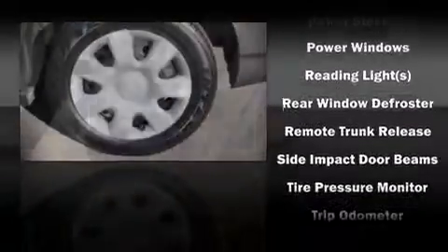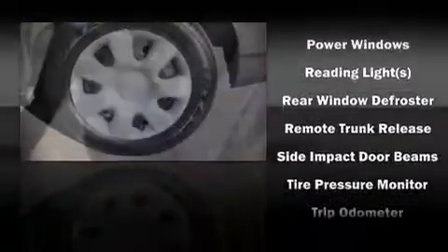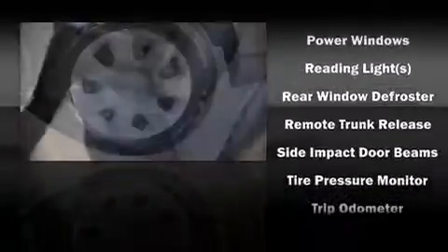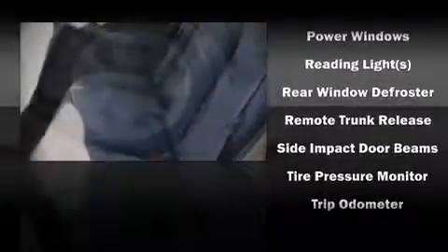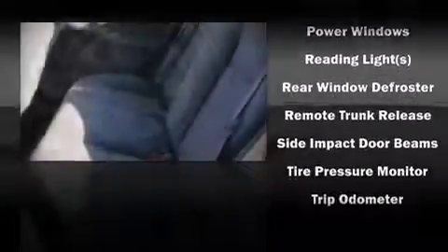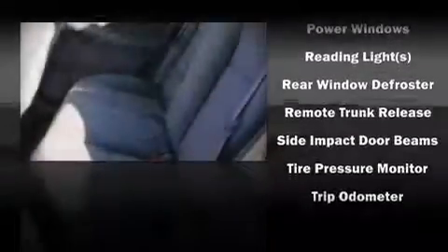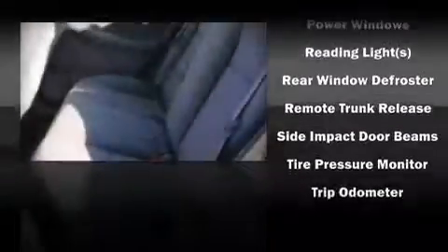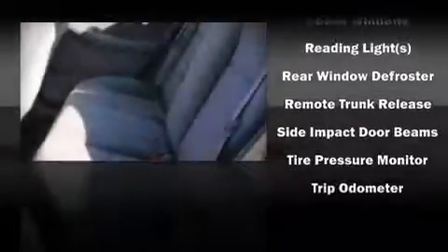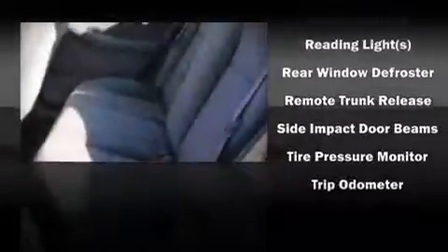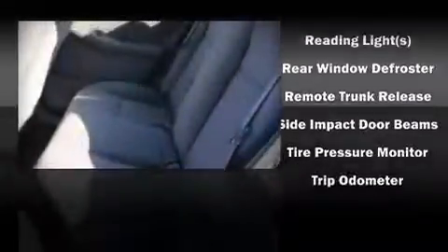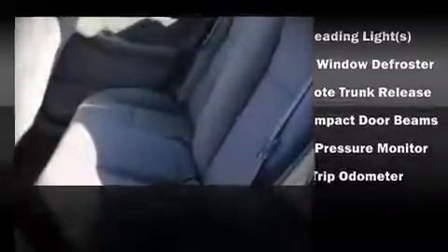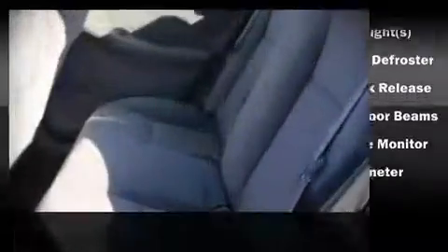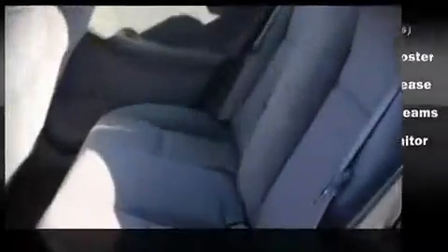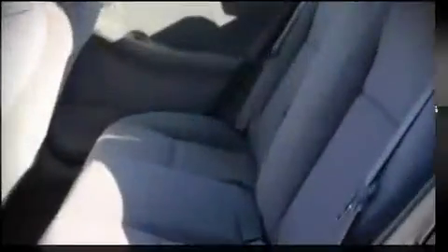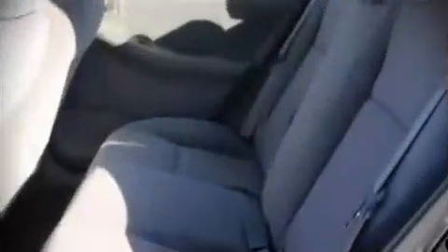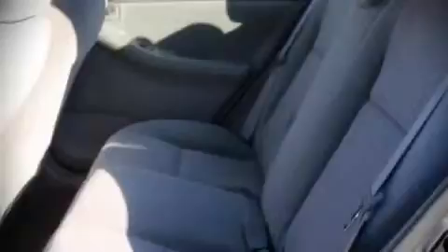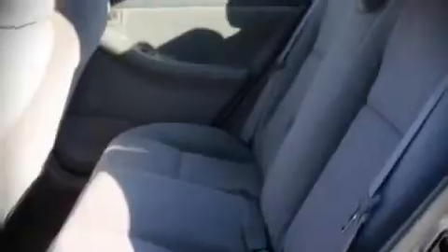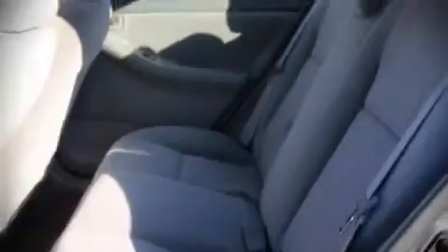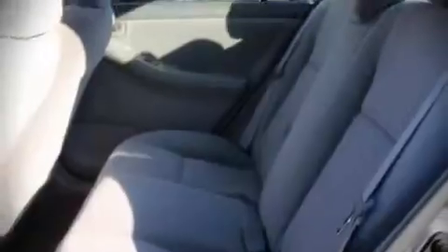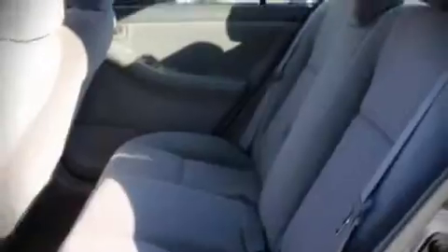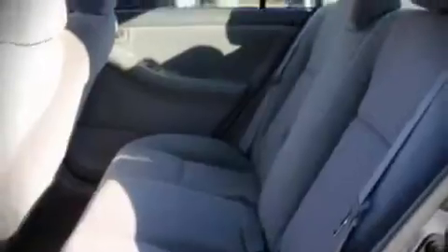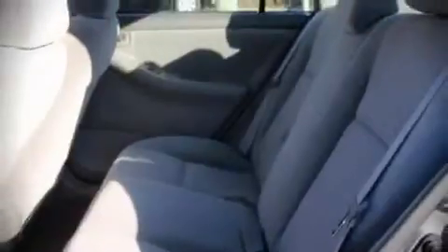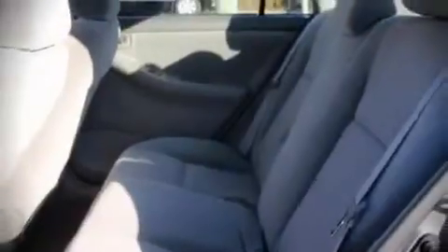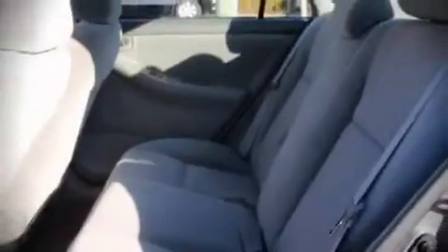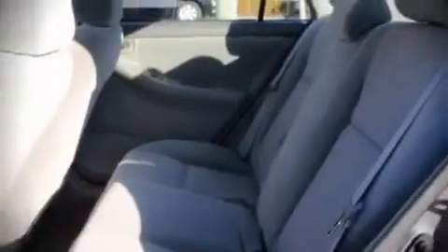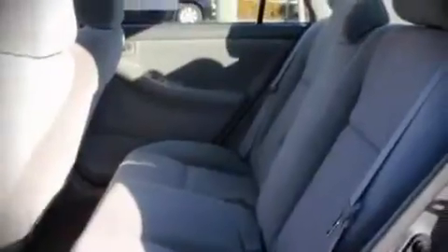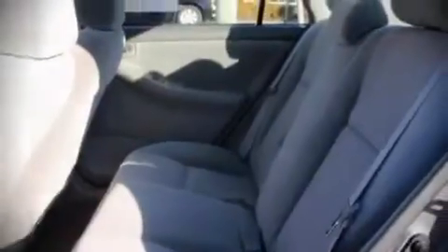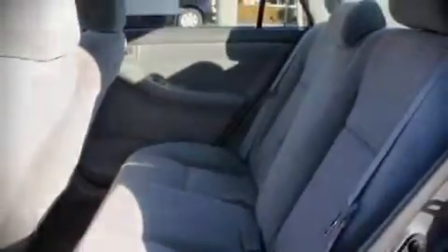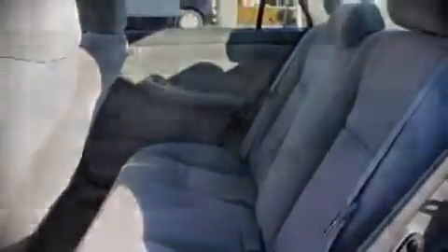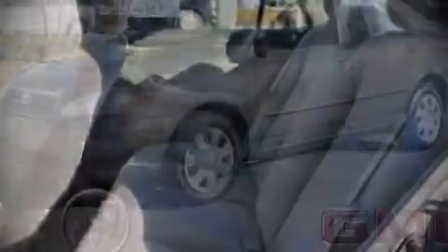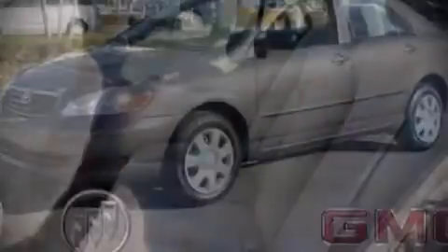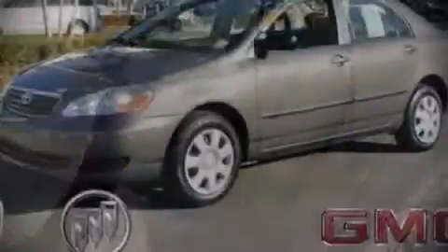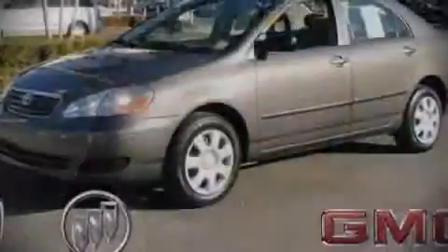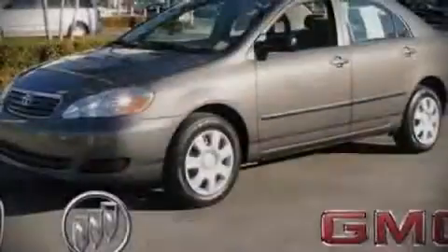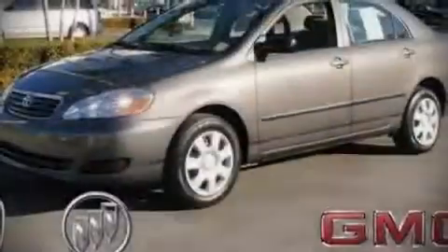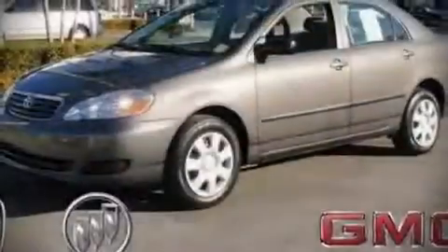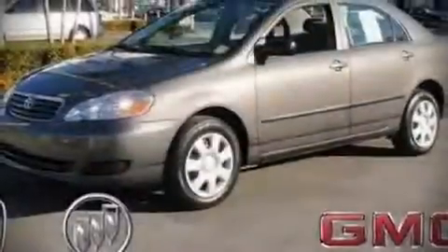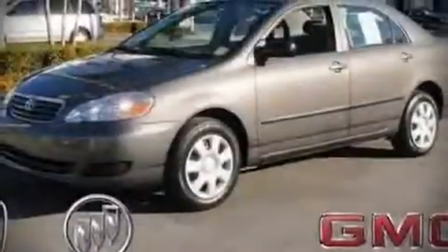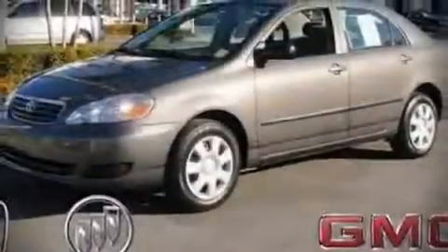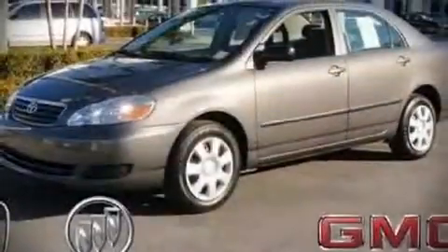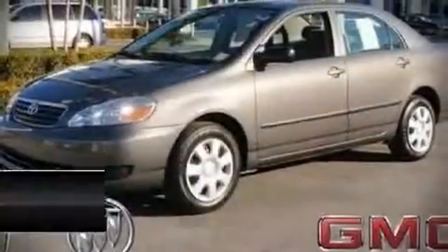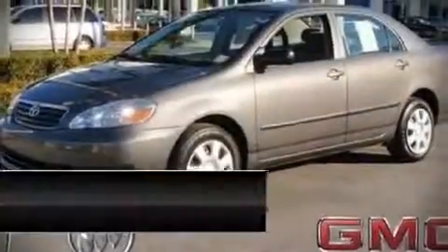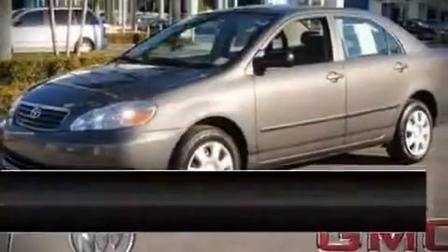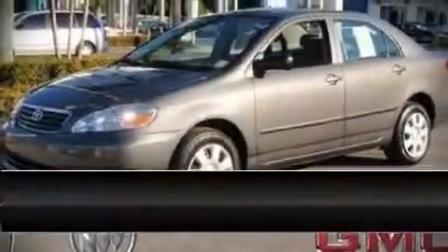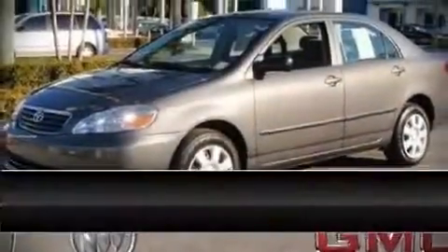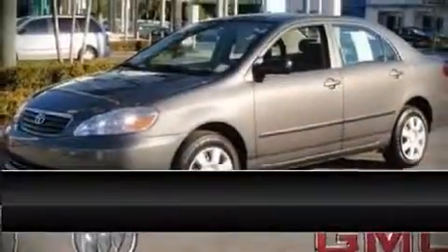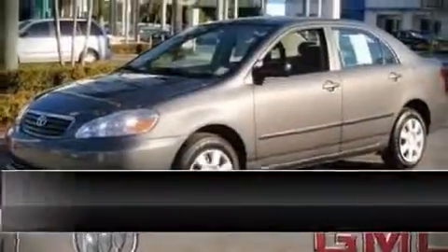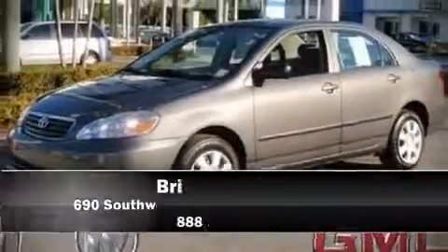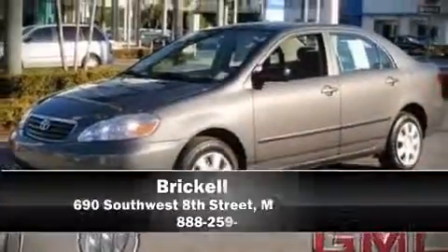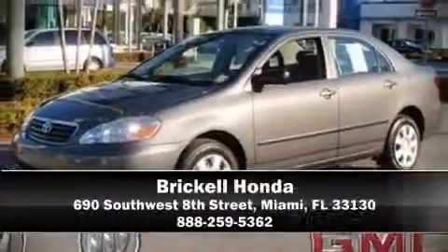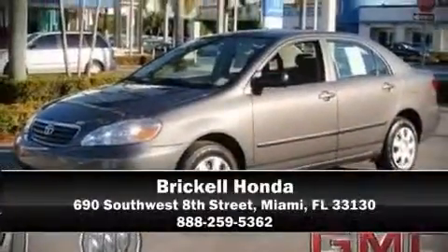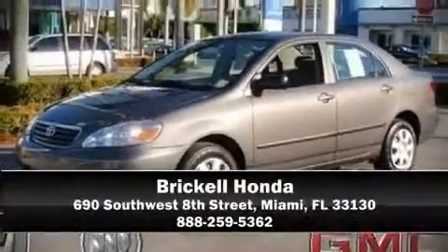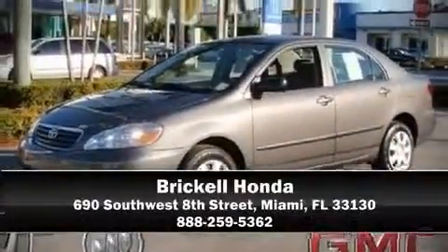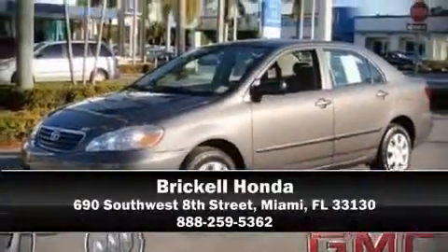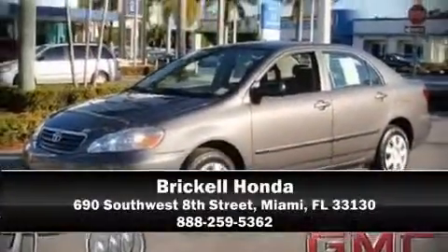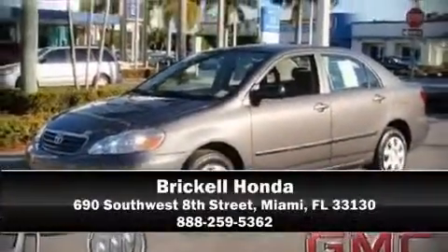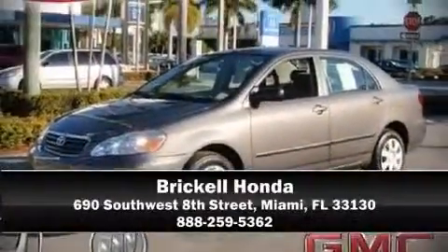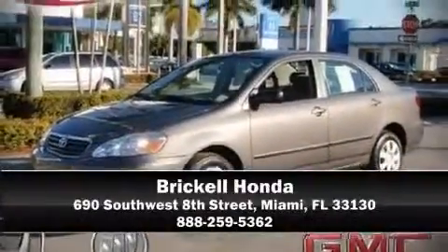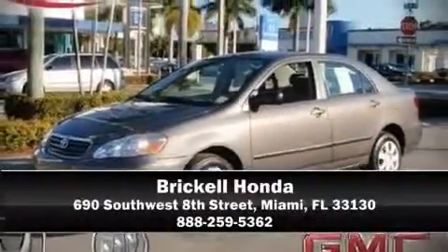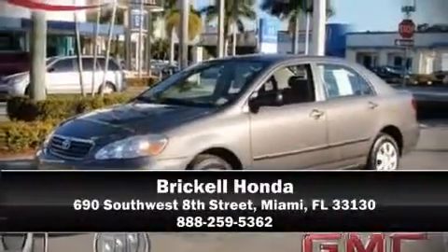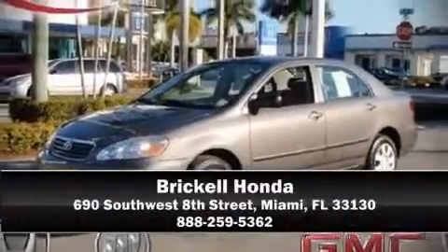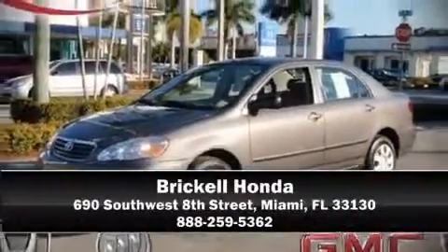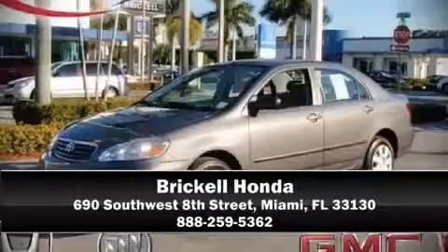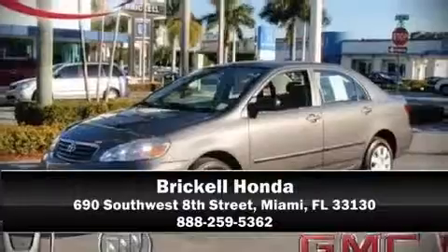We pride ourselves in consistently exceeding our customers' expectations. Stop by our dealership or give us a call for more information.